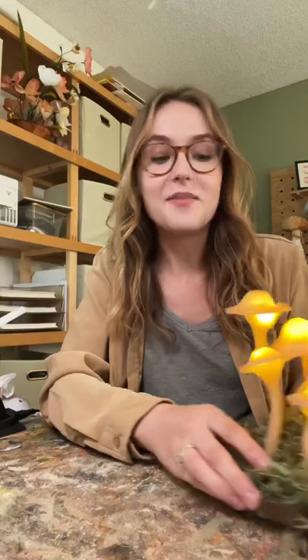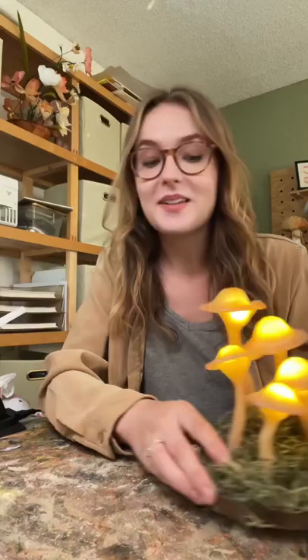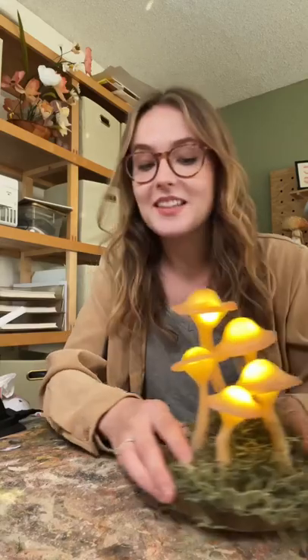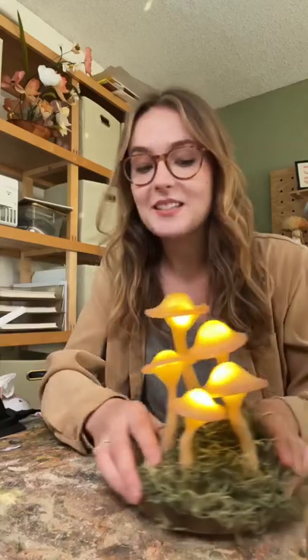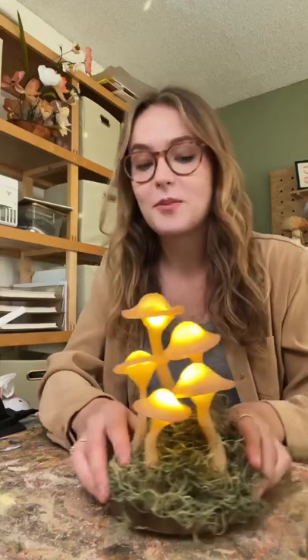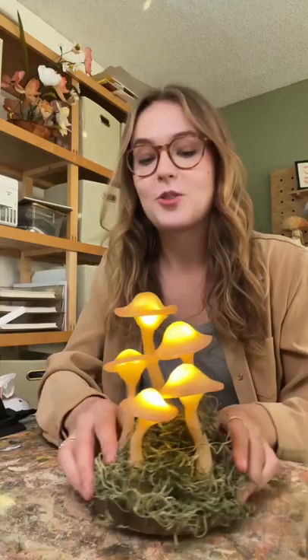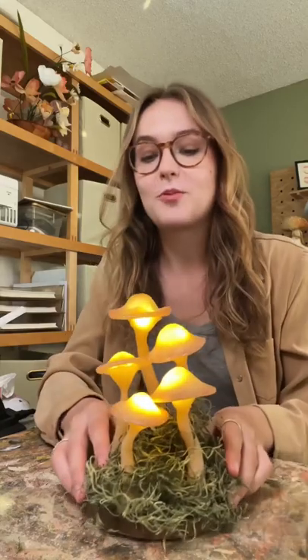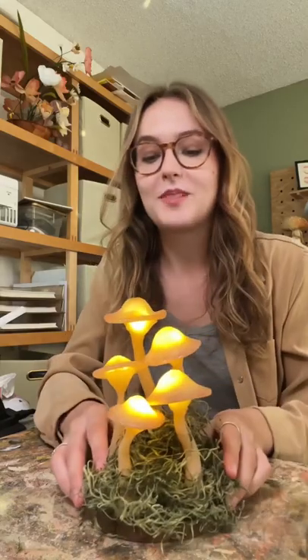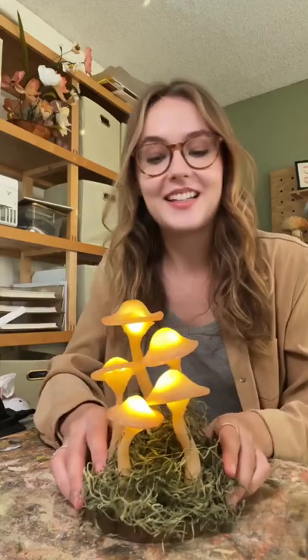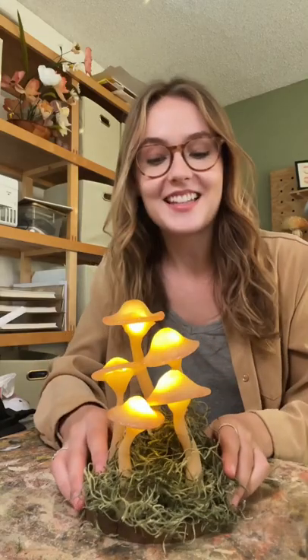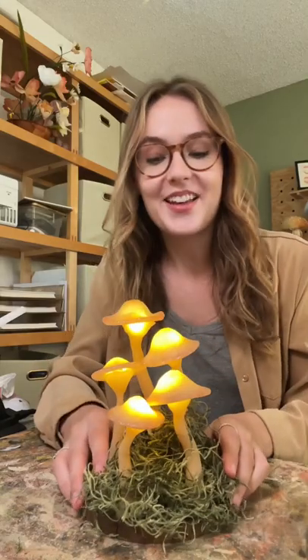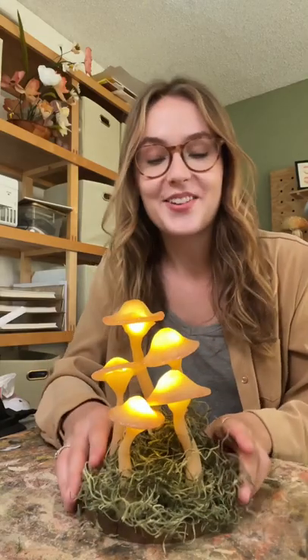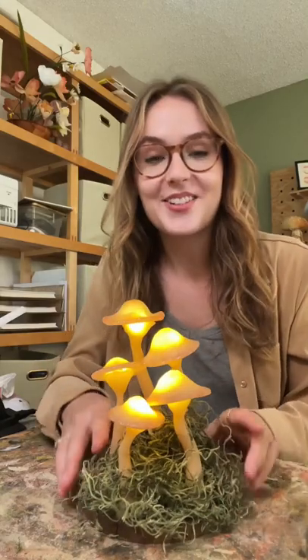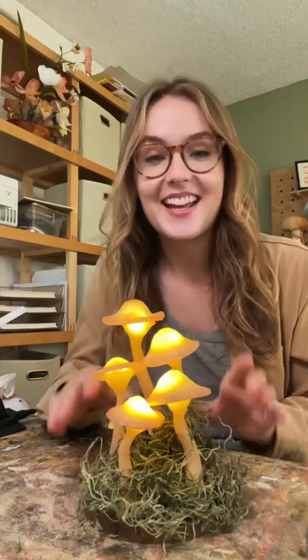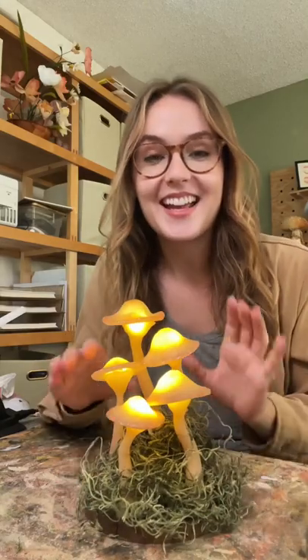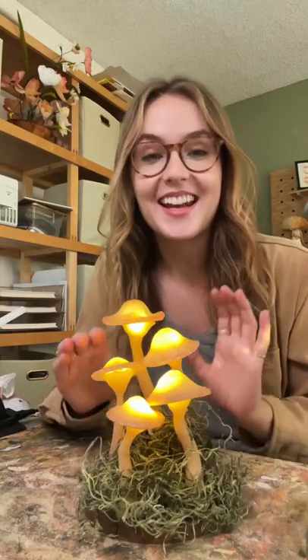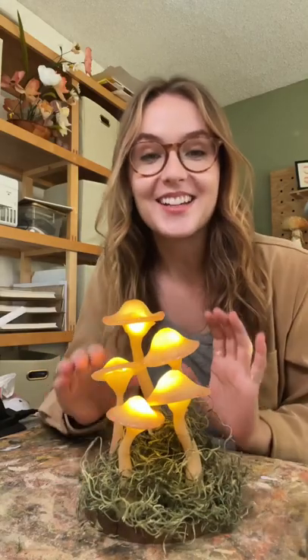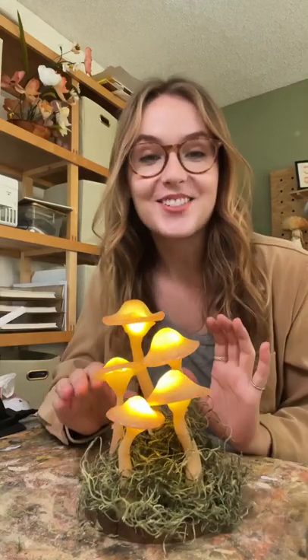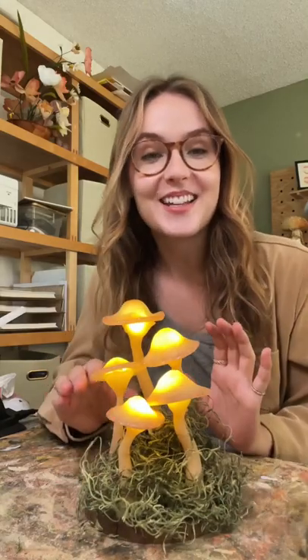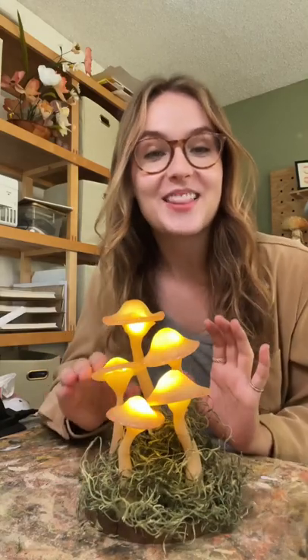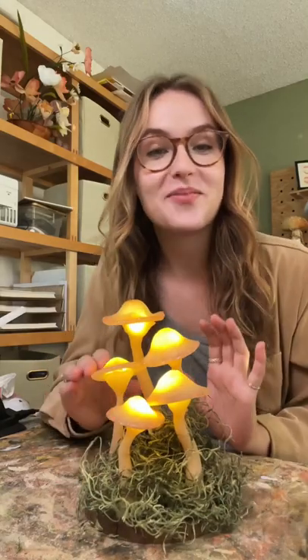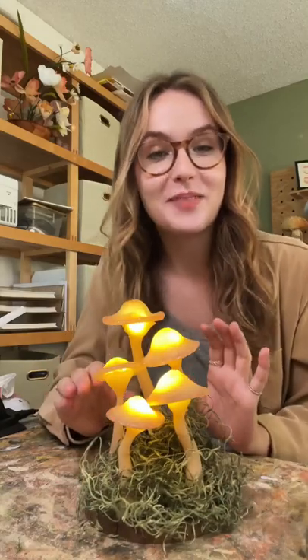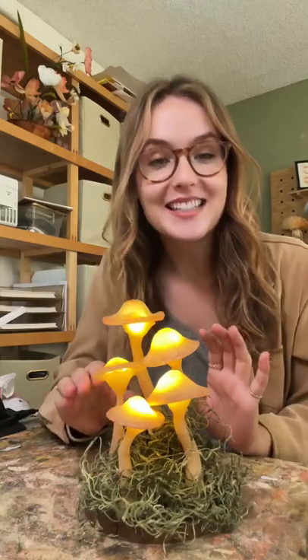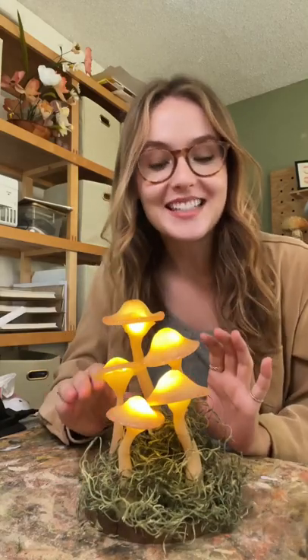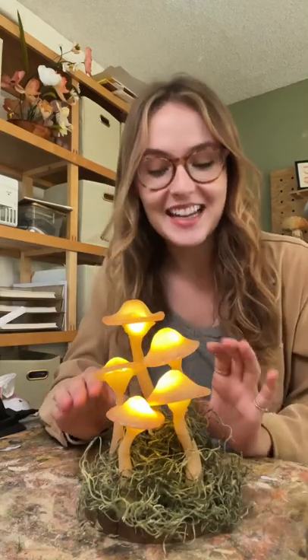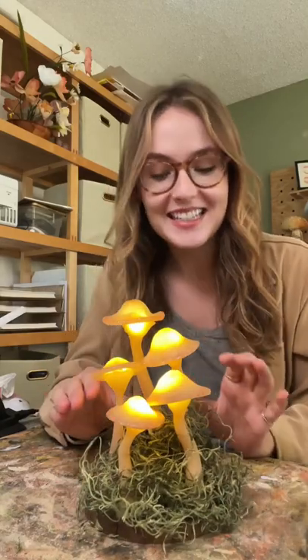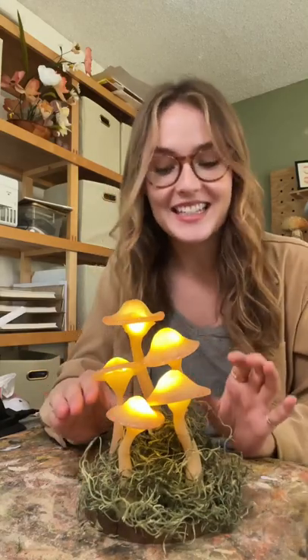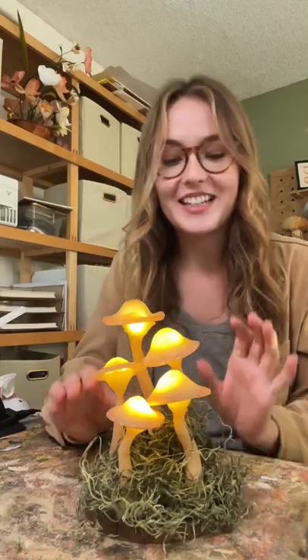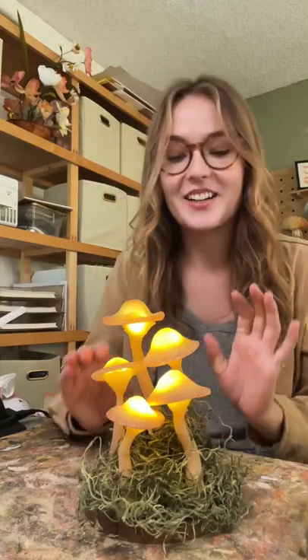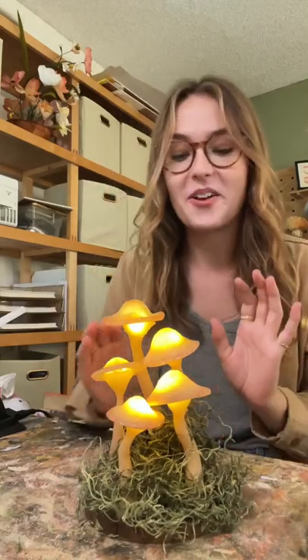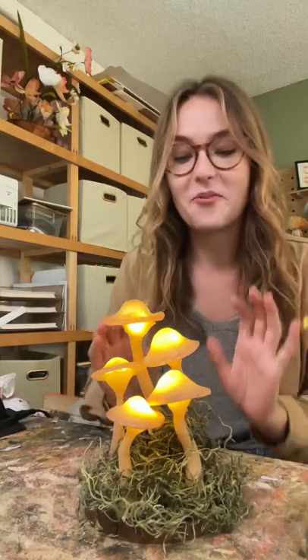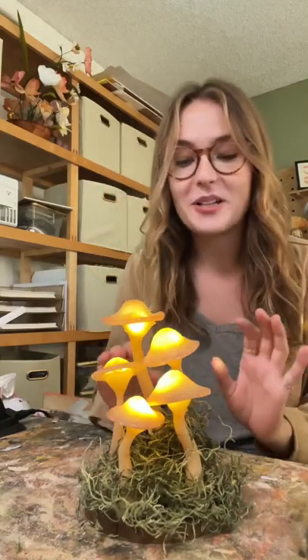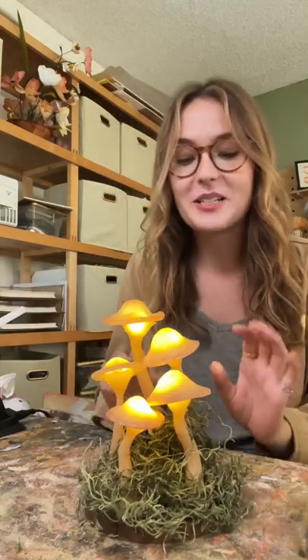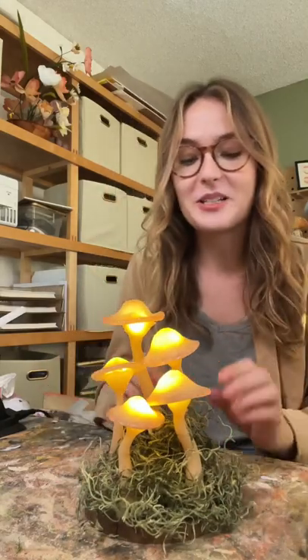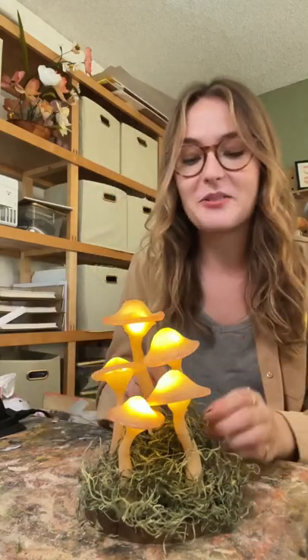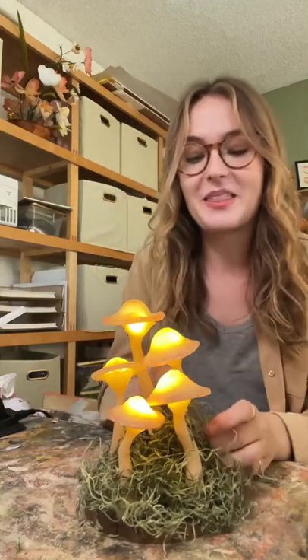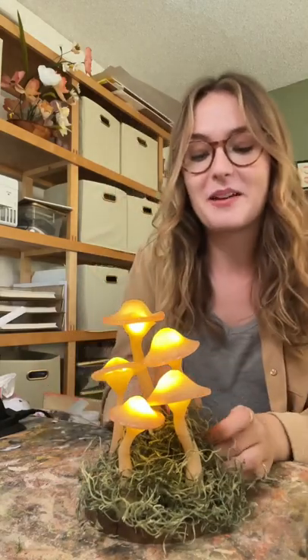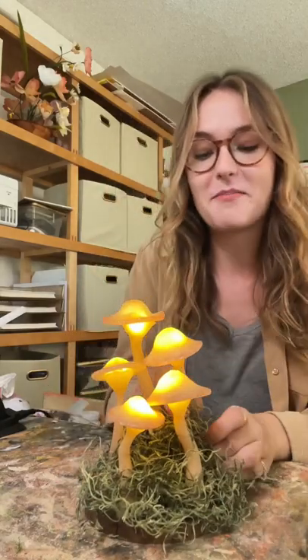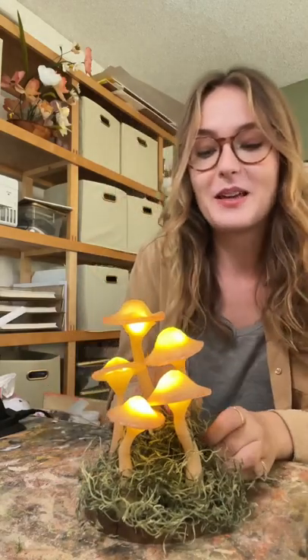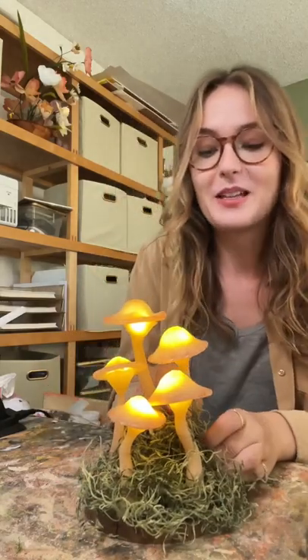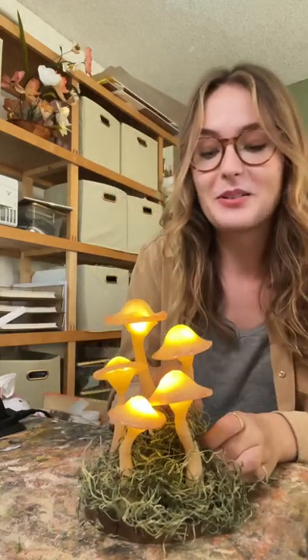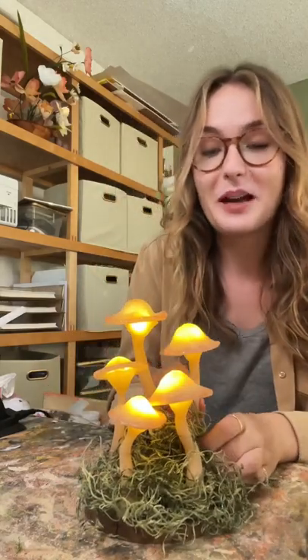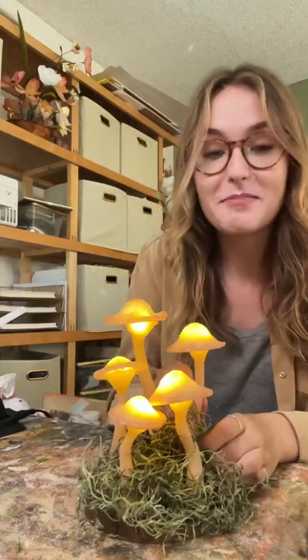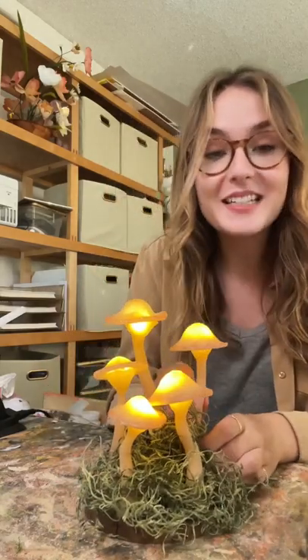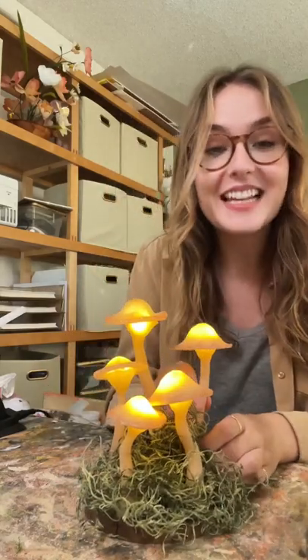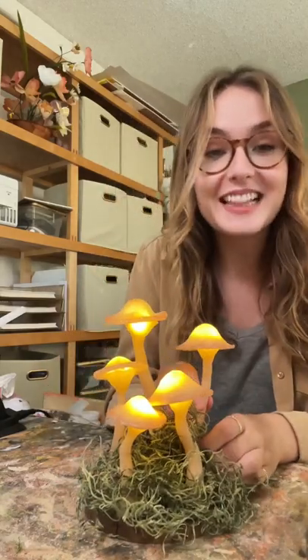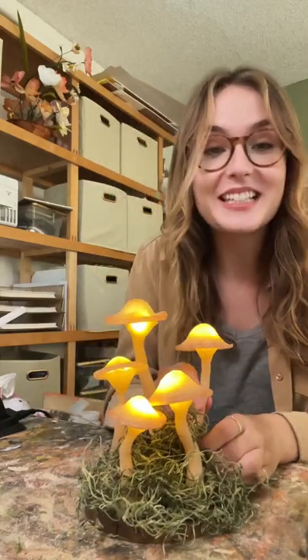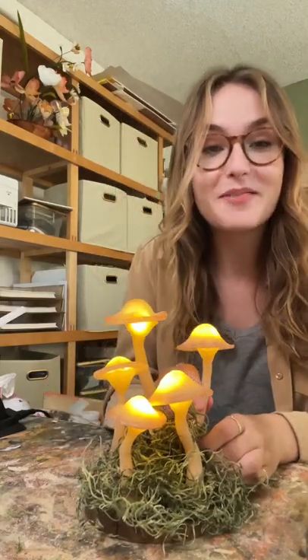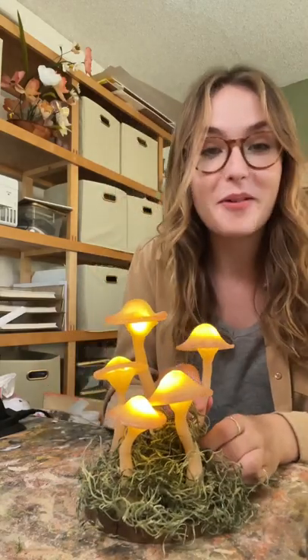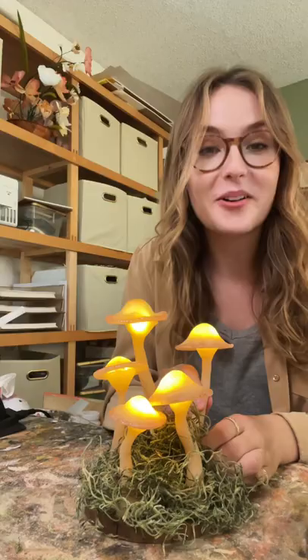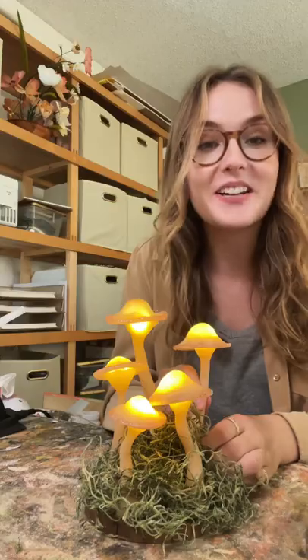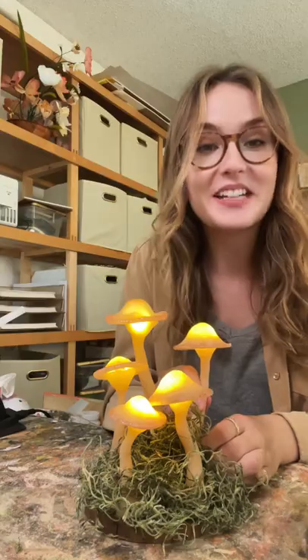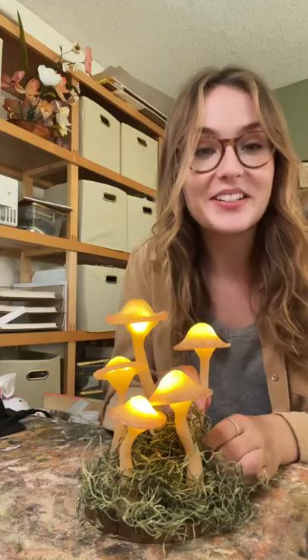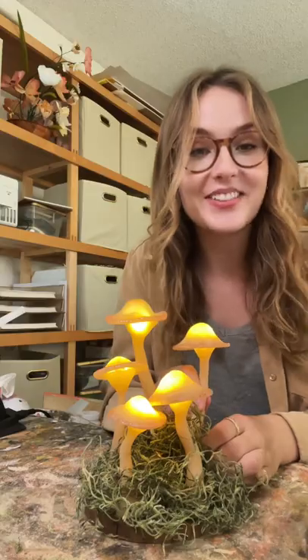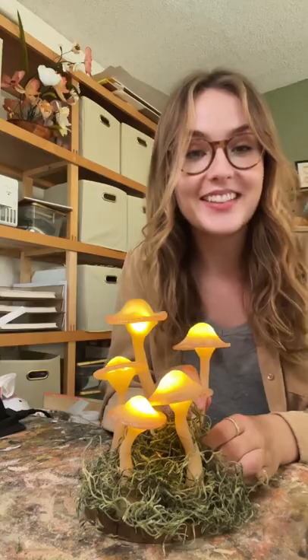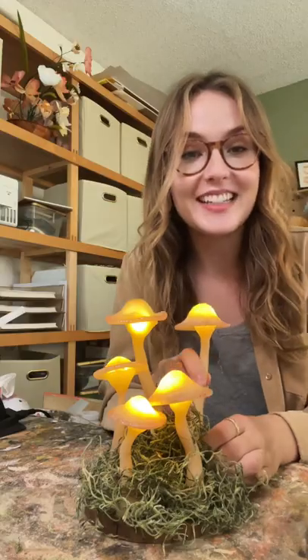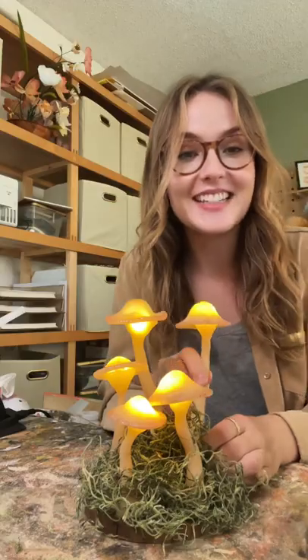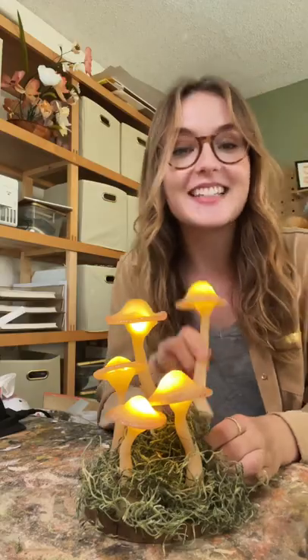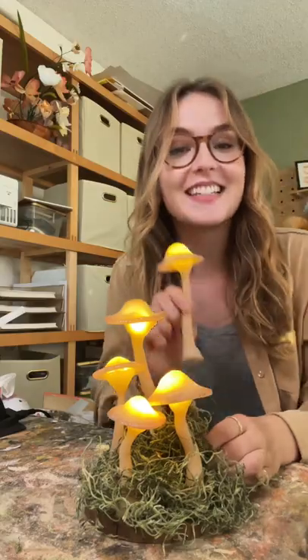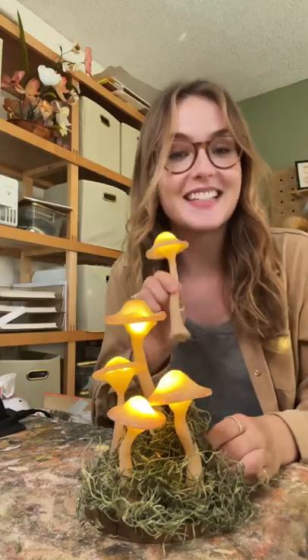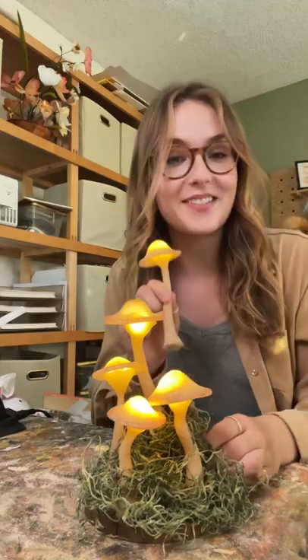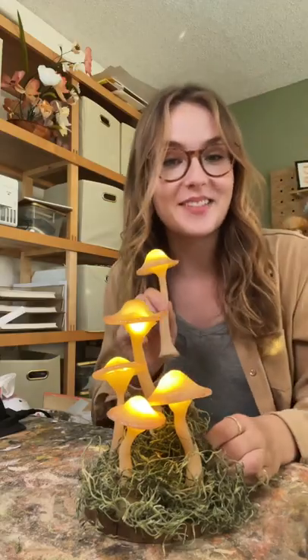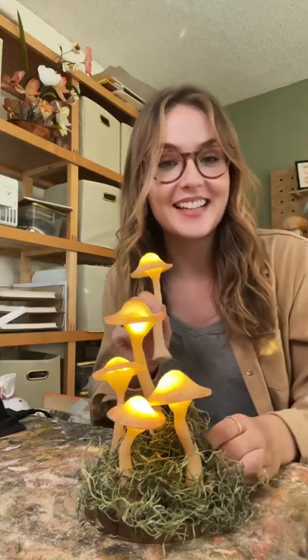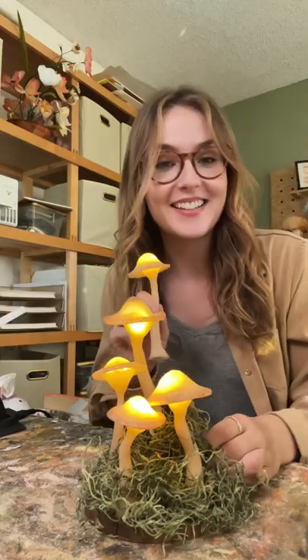I made these mushroom lights the other day and I just had the best idea on what to do with them, so I'm going to take this apart and turn these into something else.